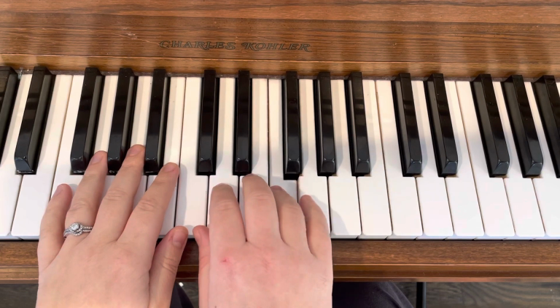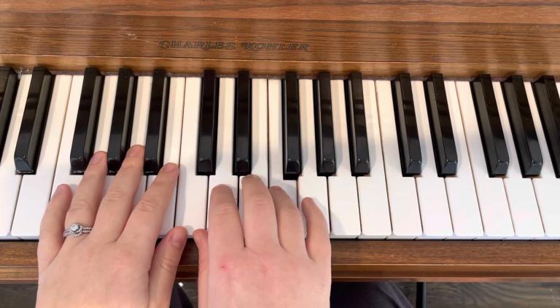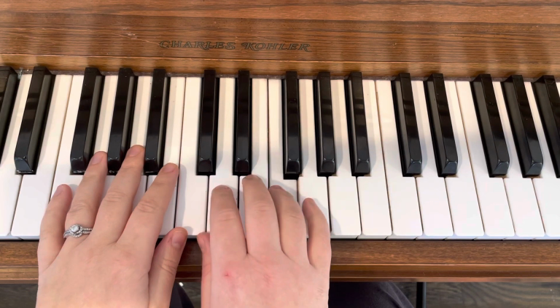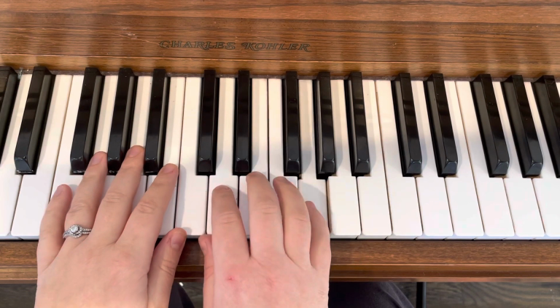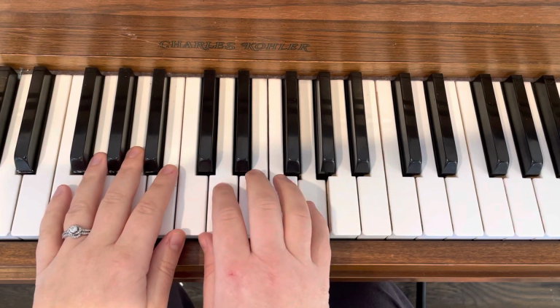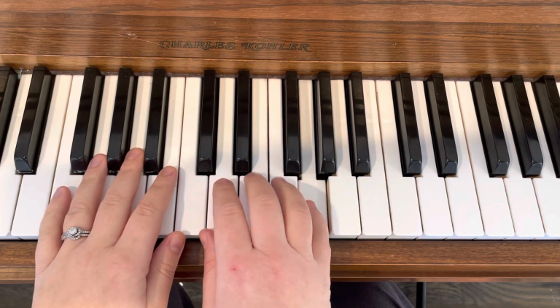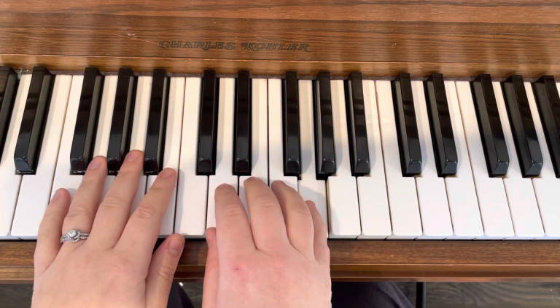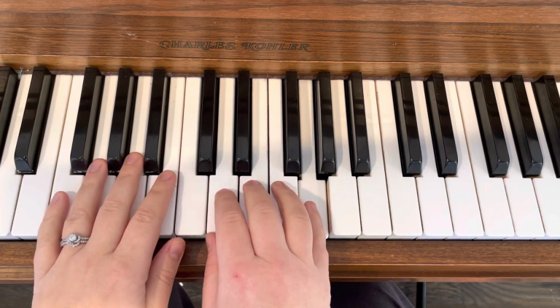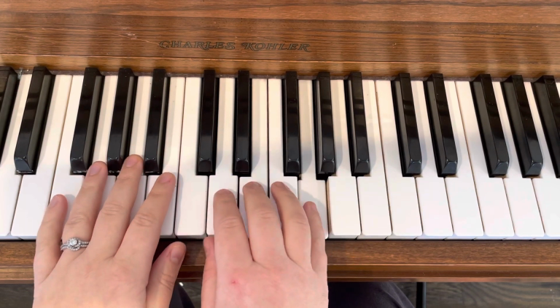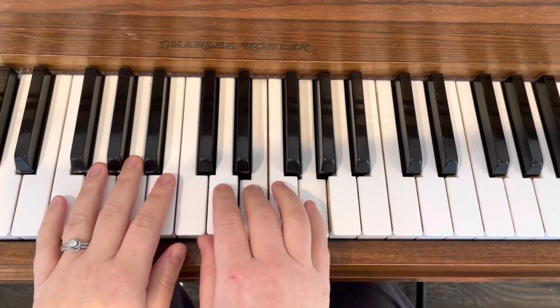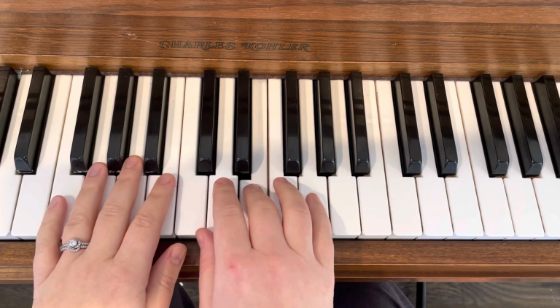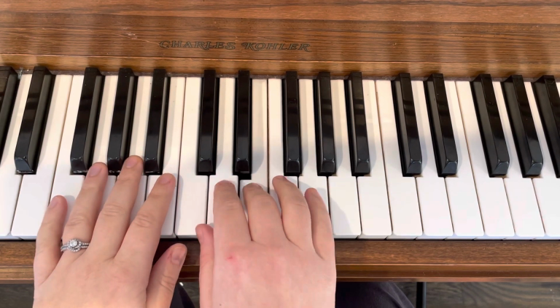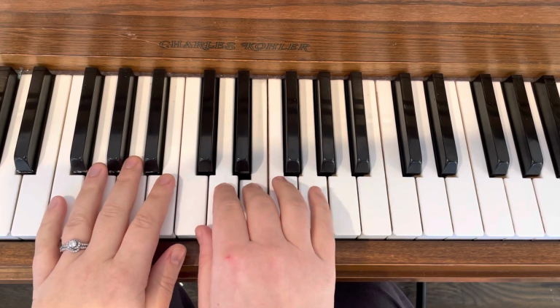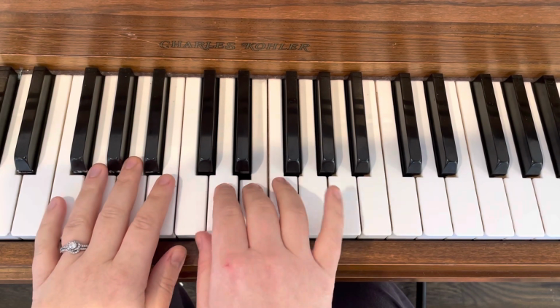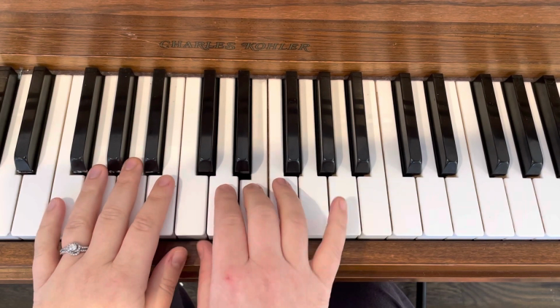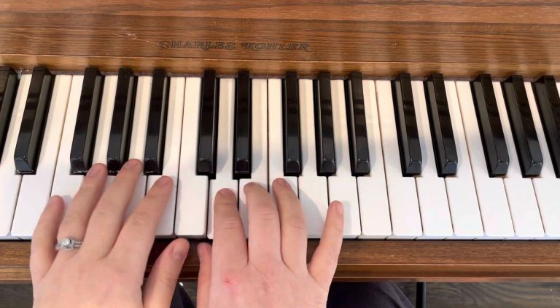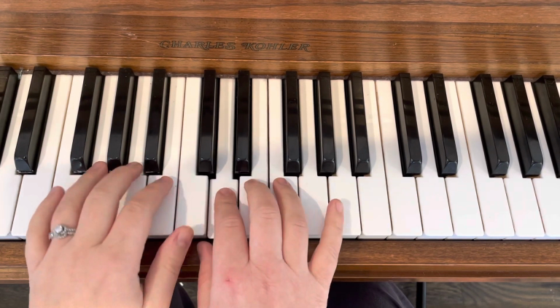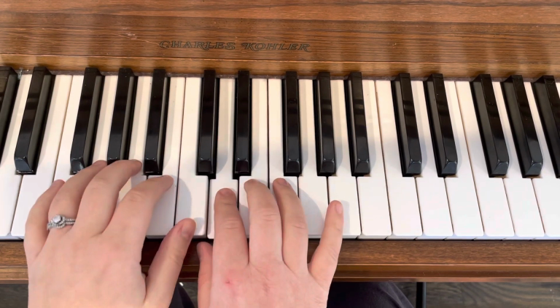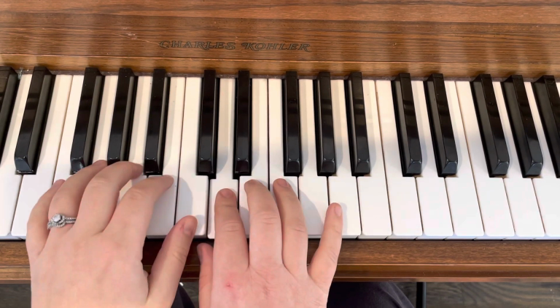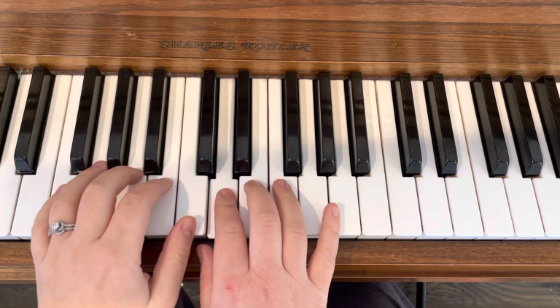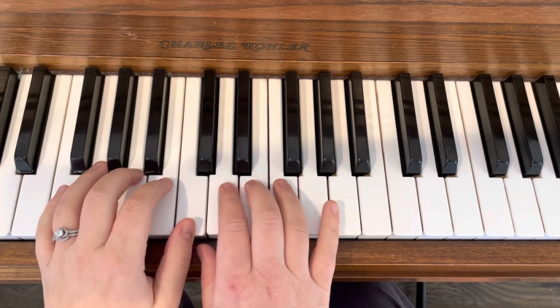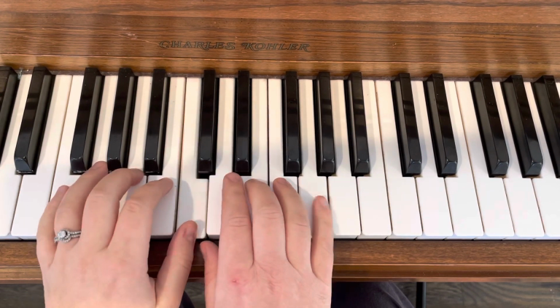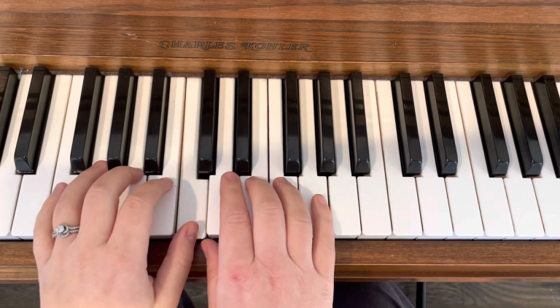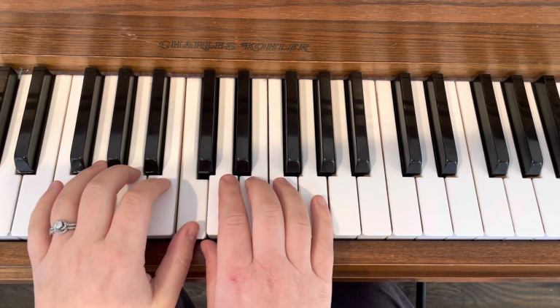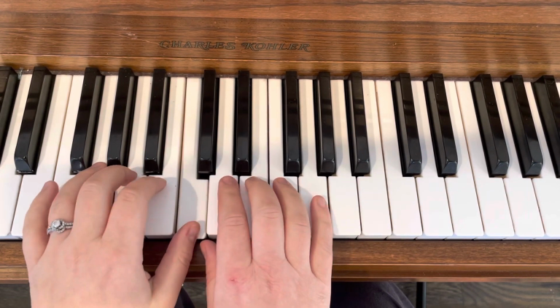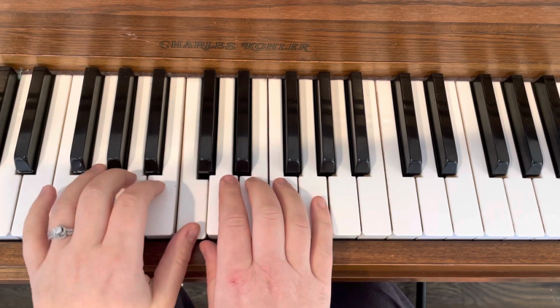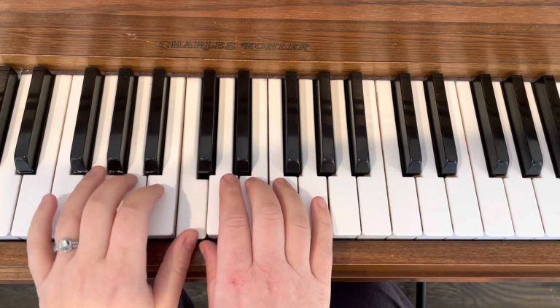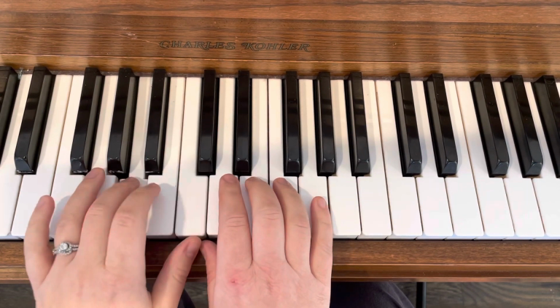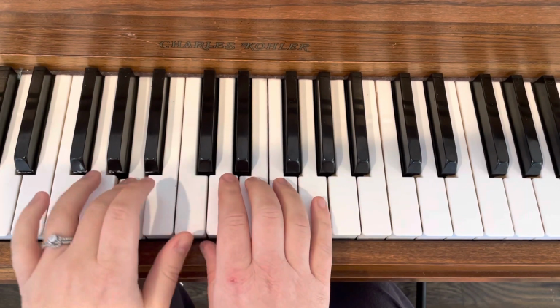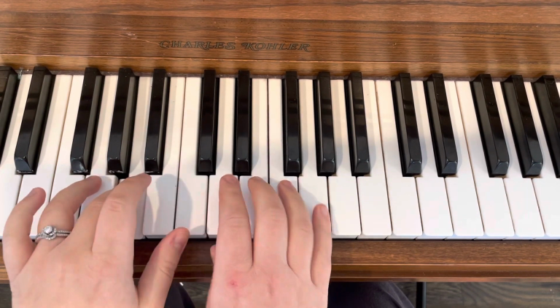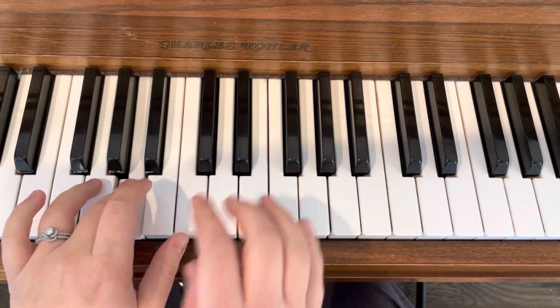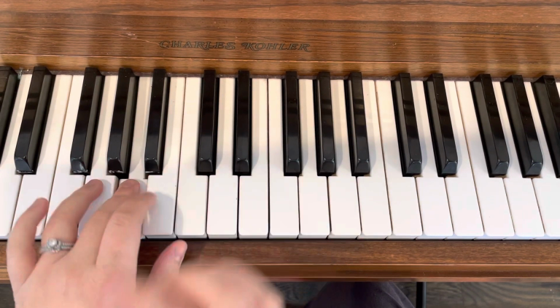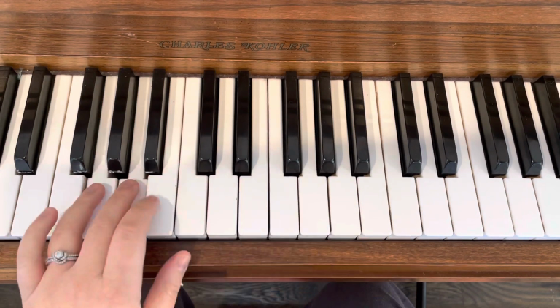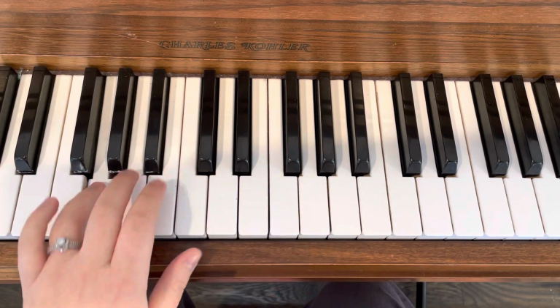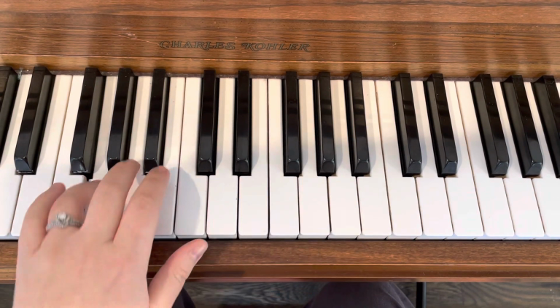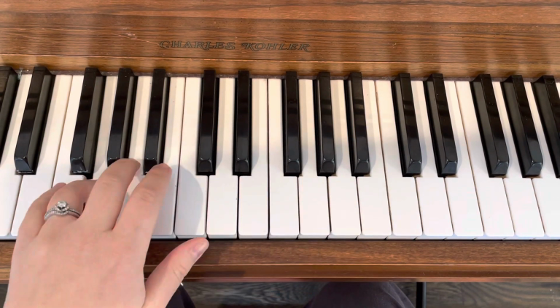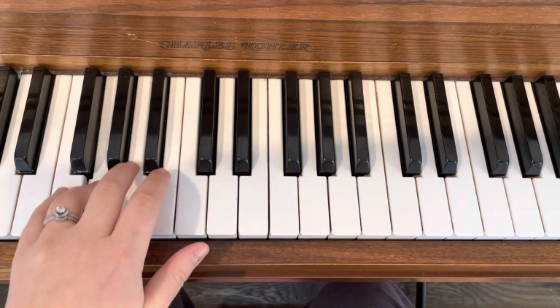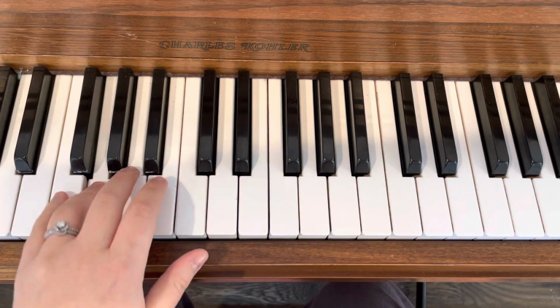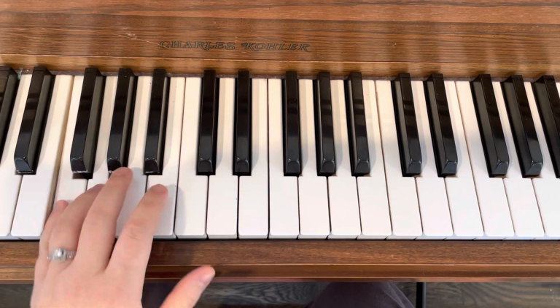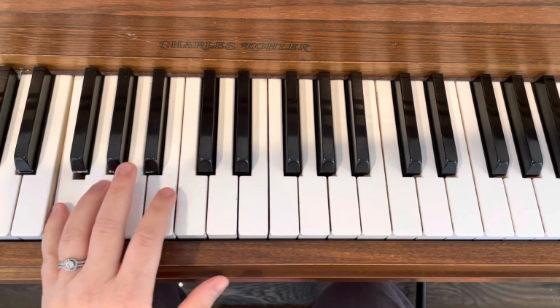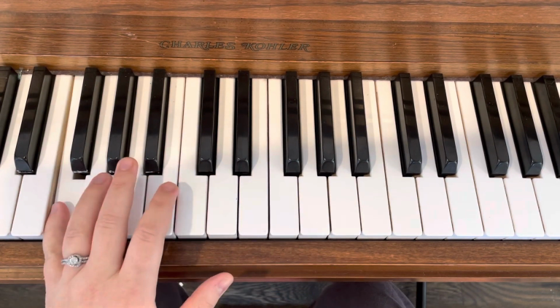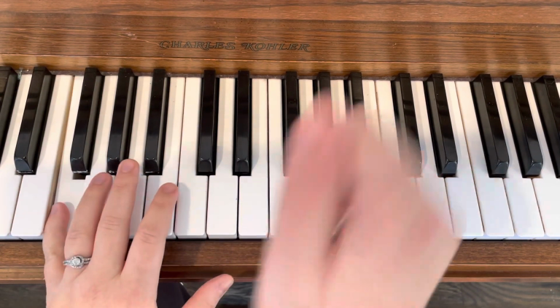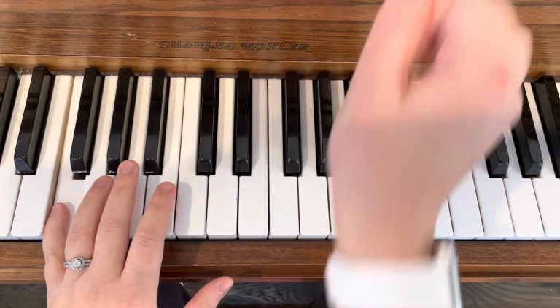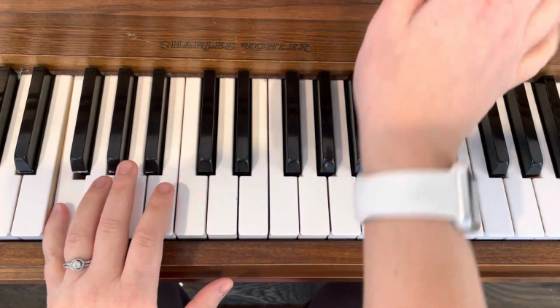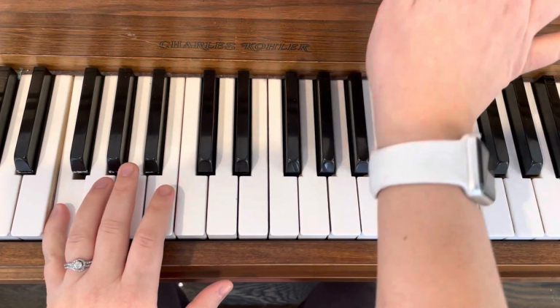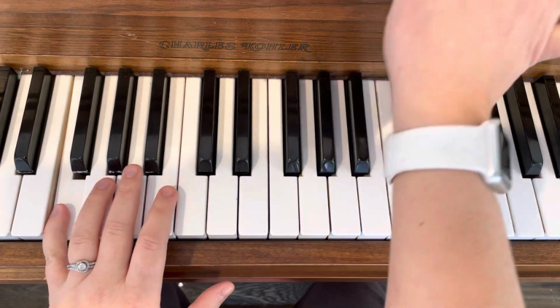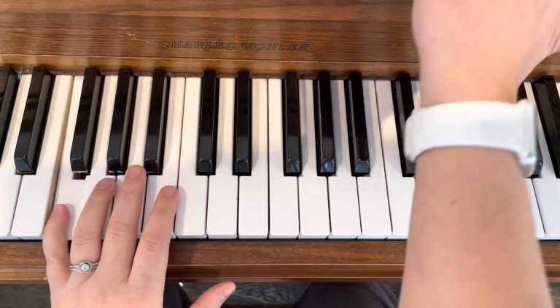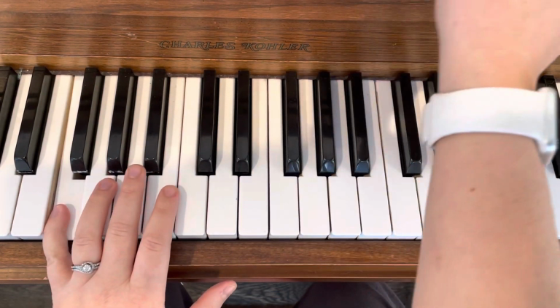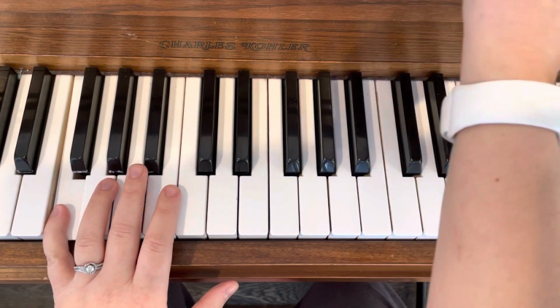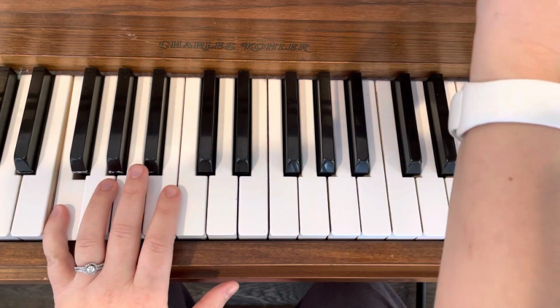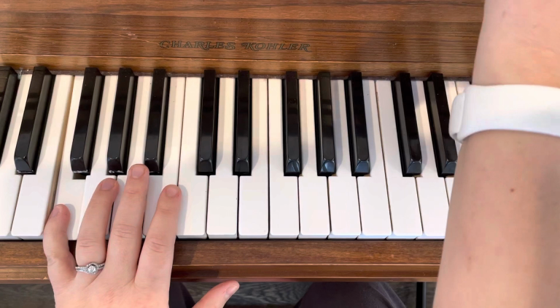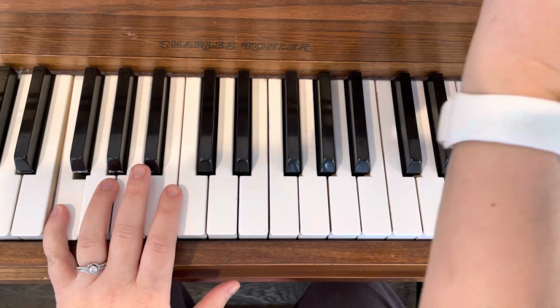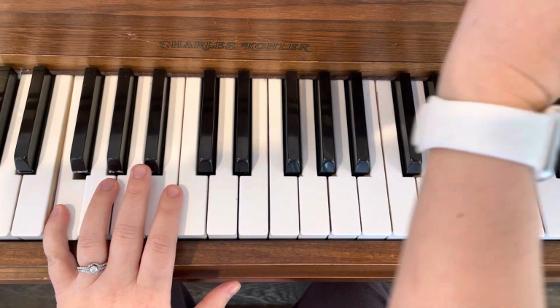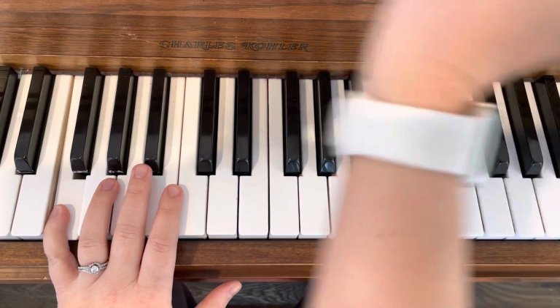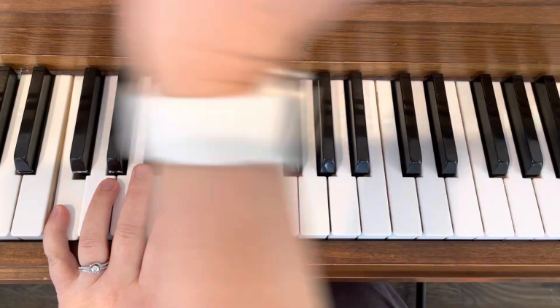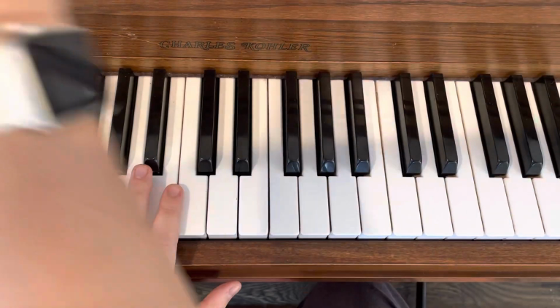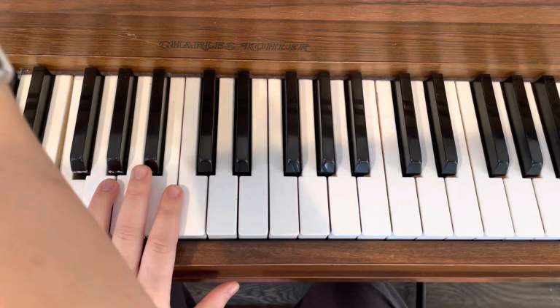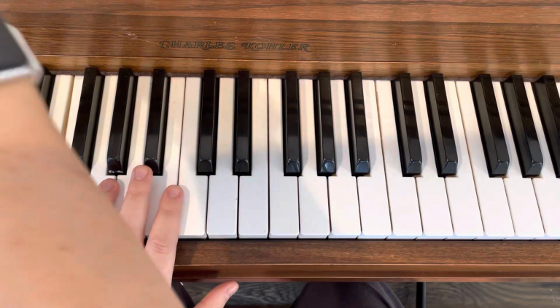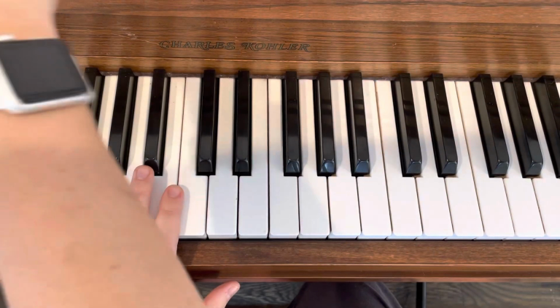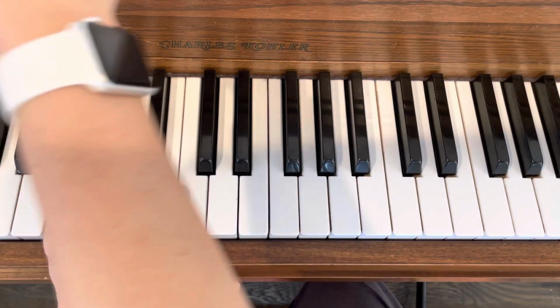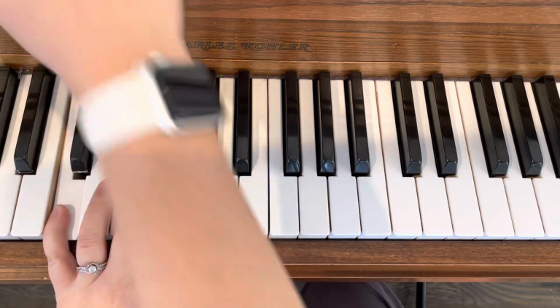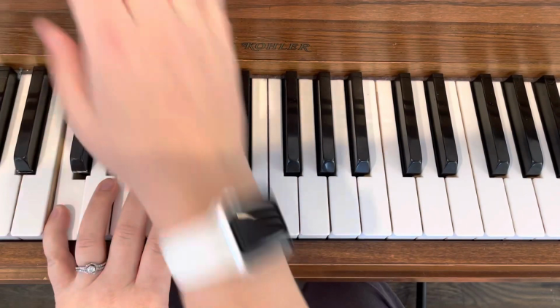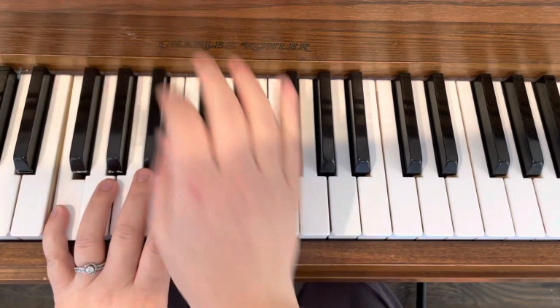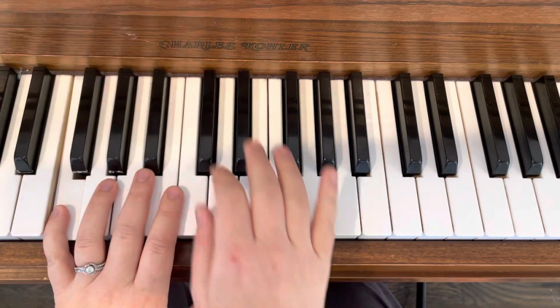Skip, step, skip, step, F. And you turn the page, right?